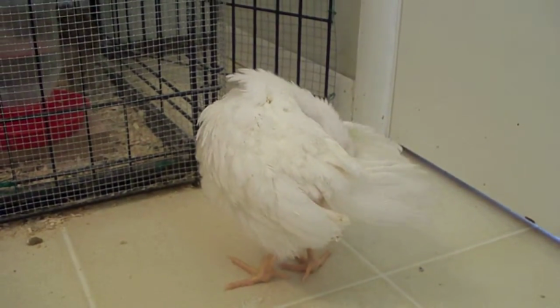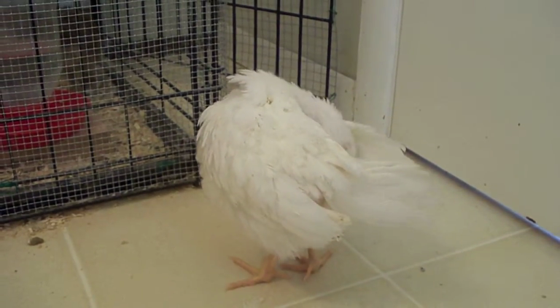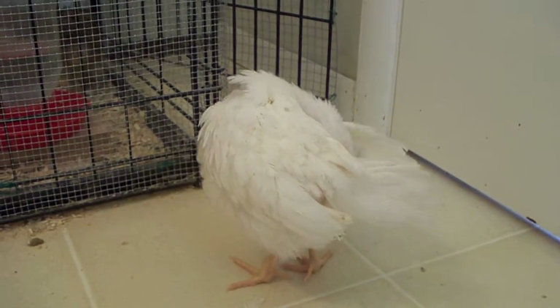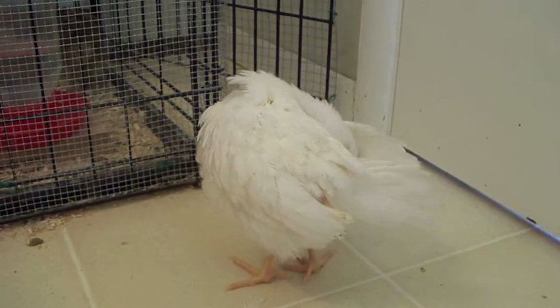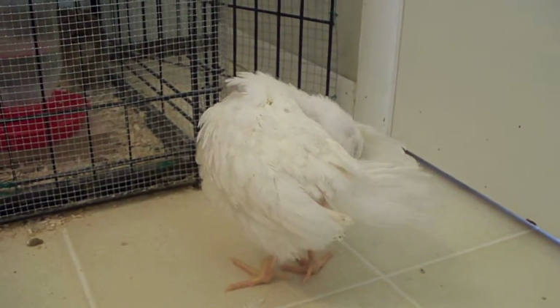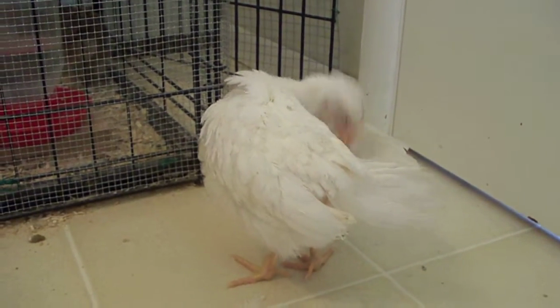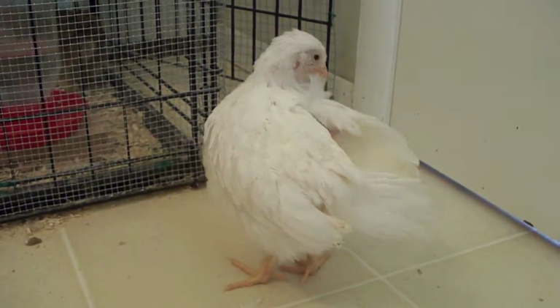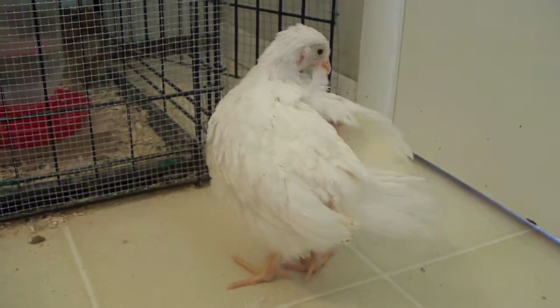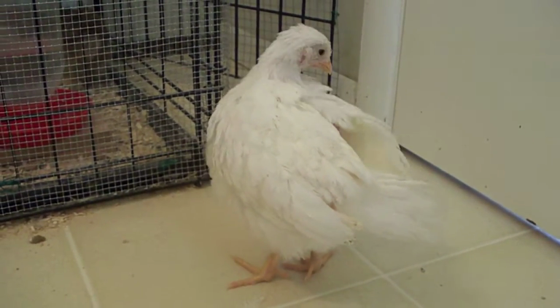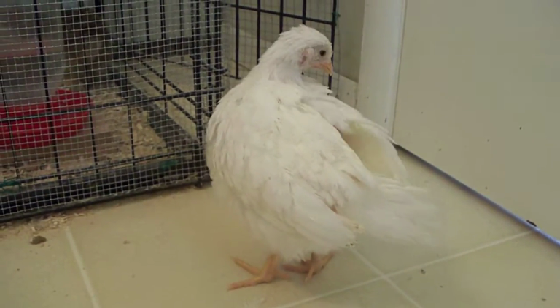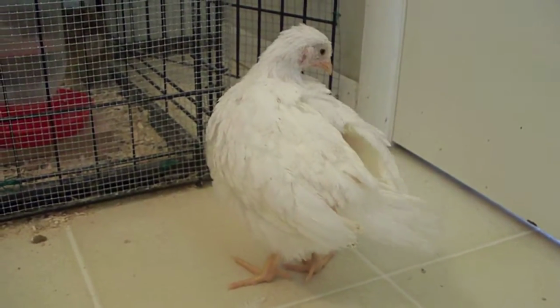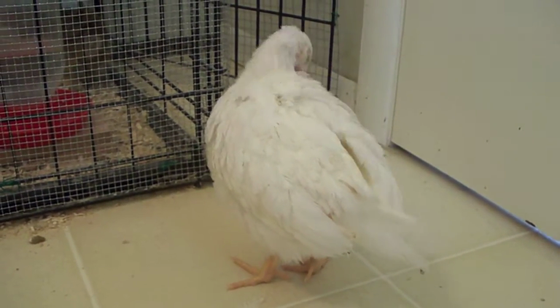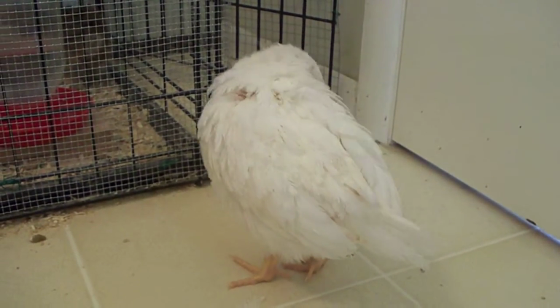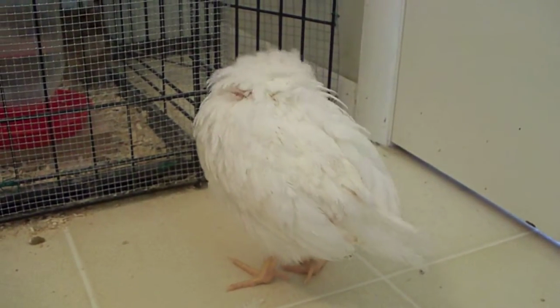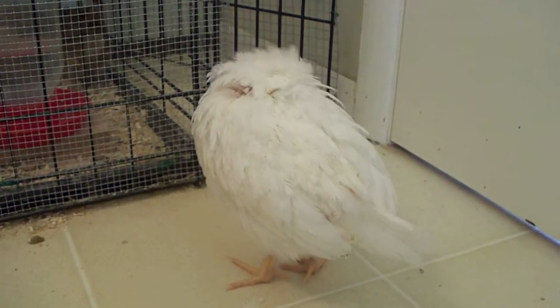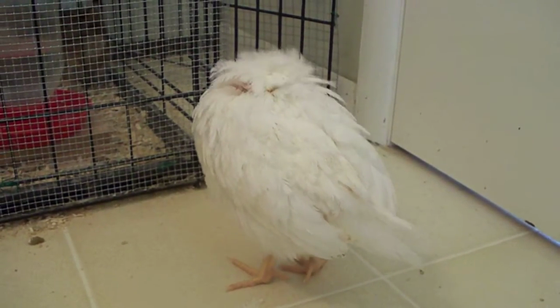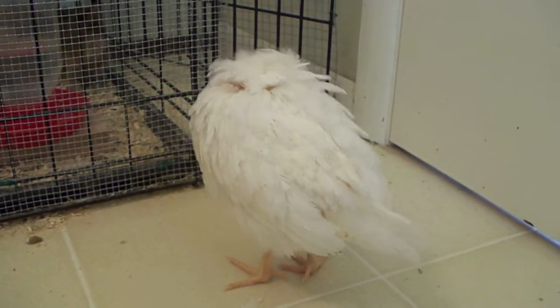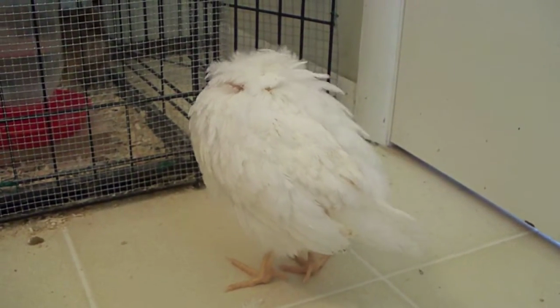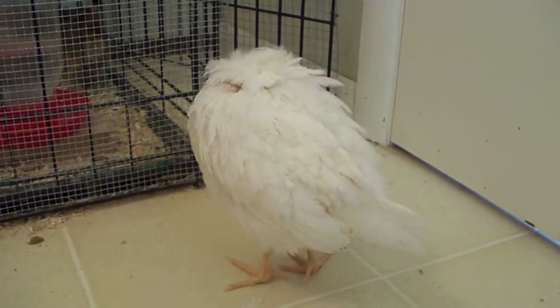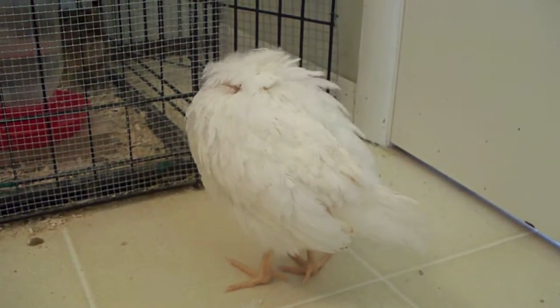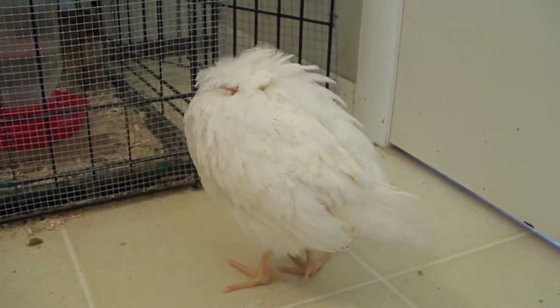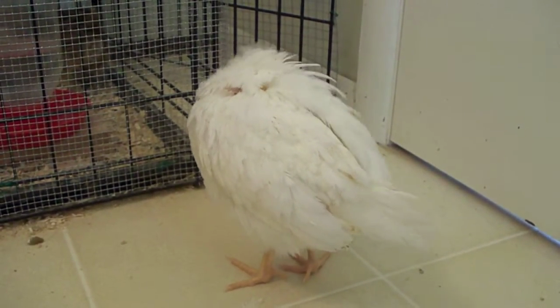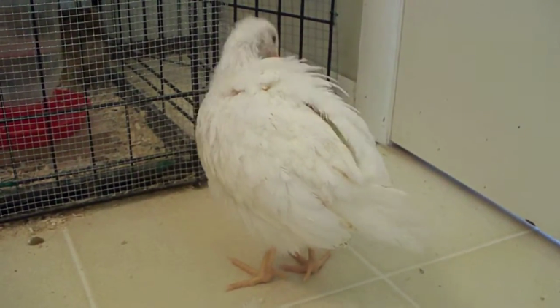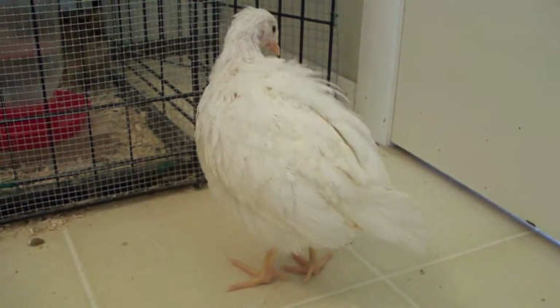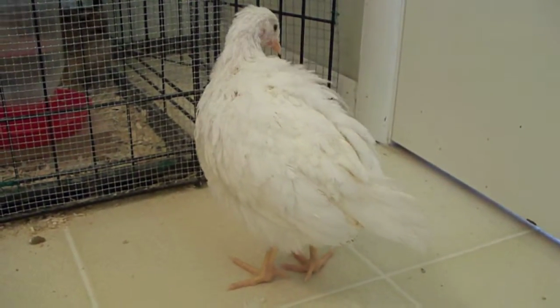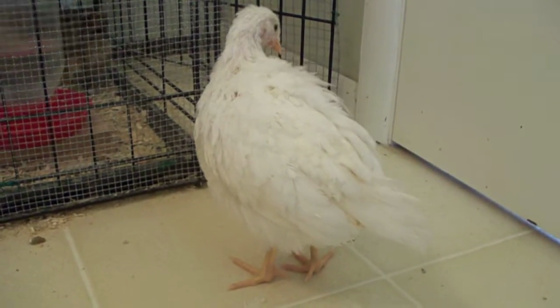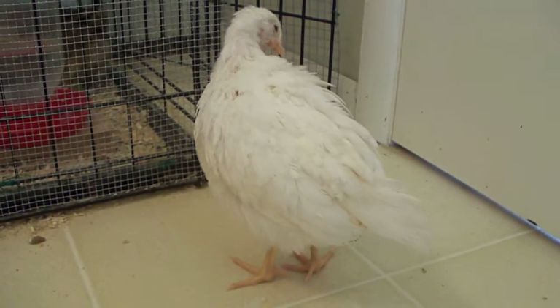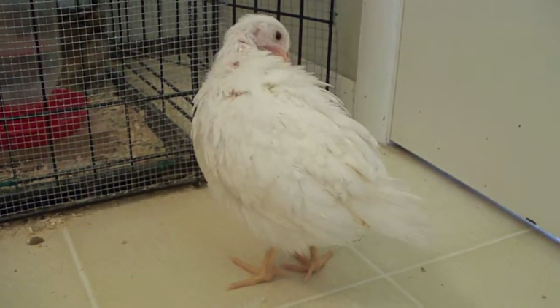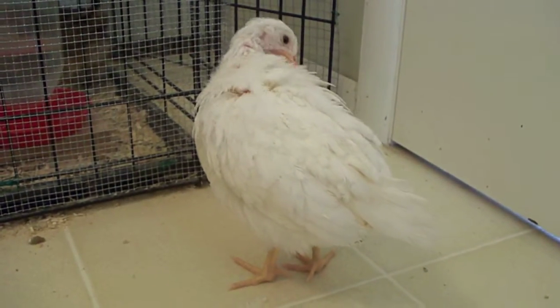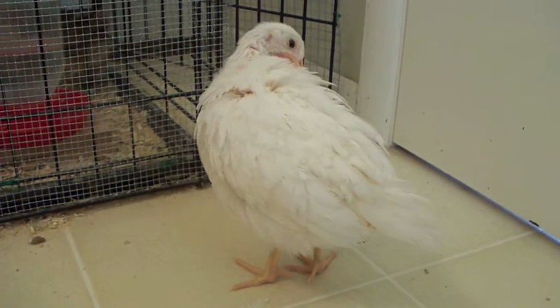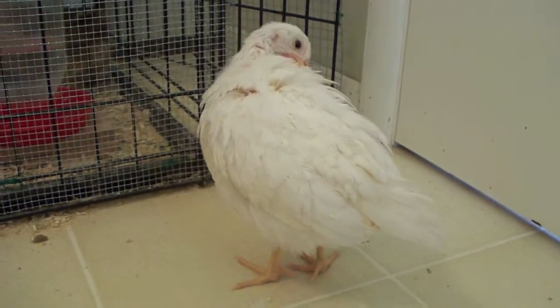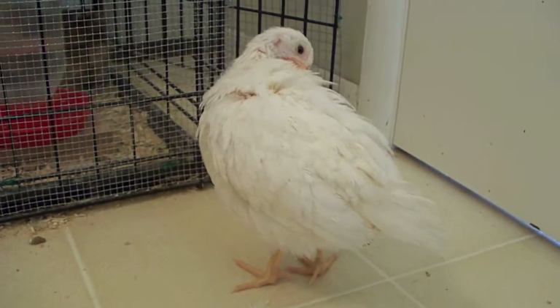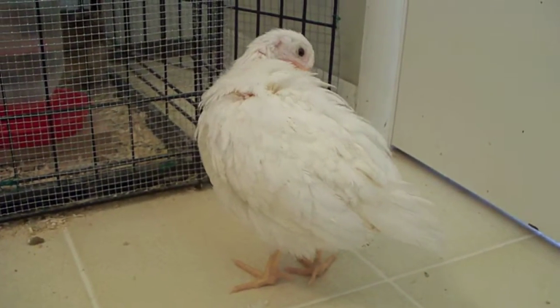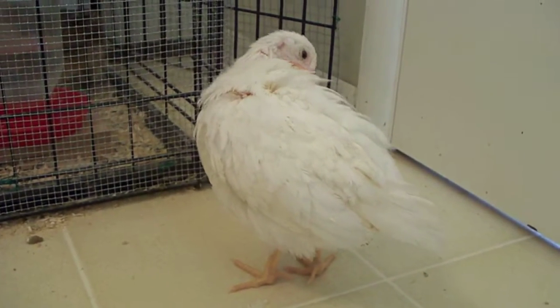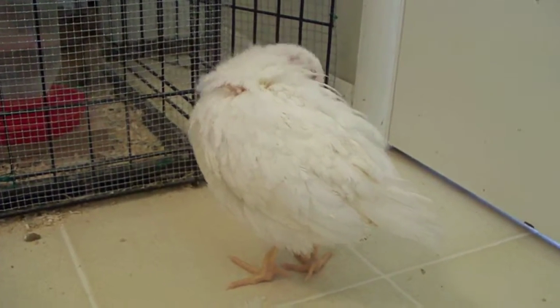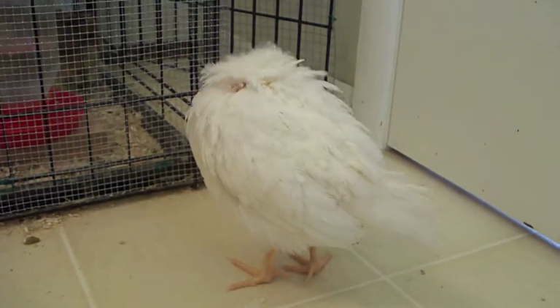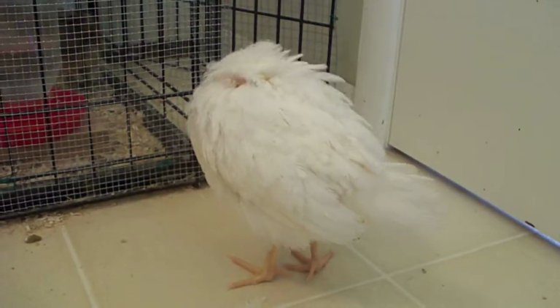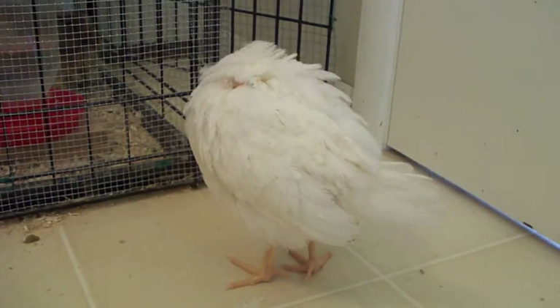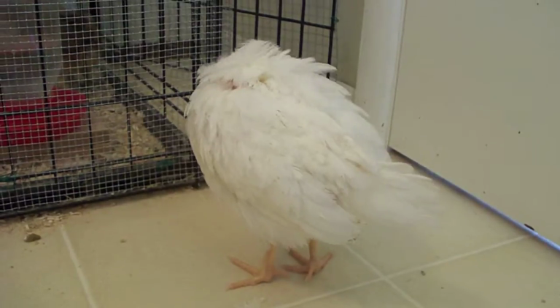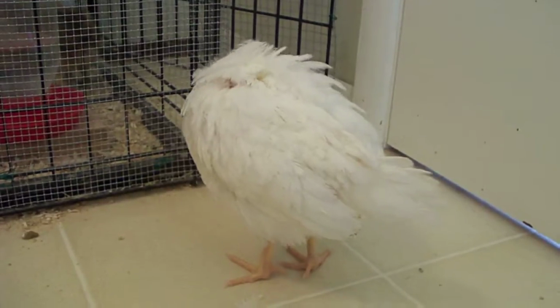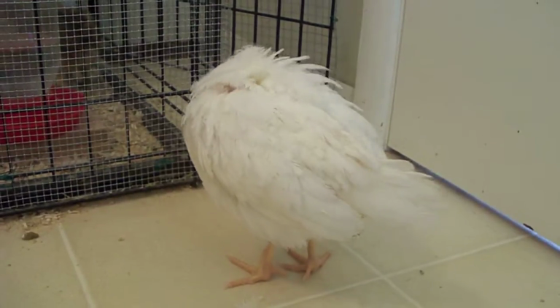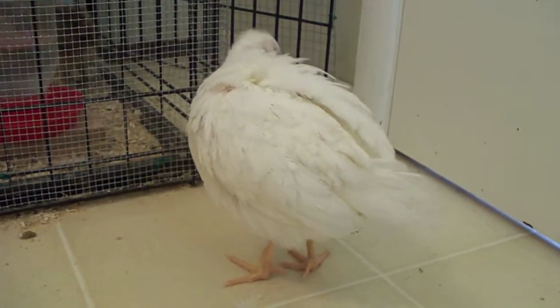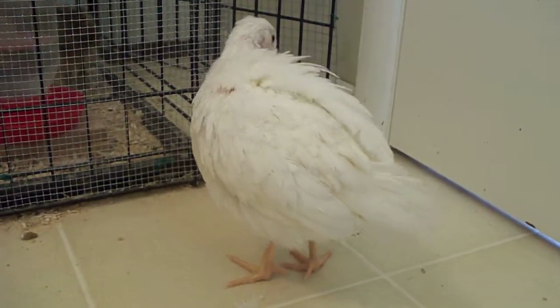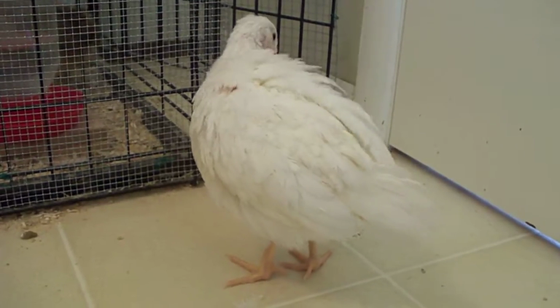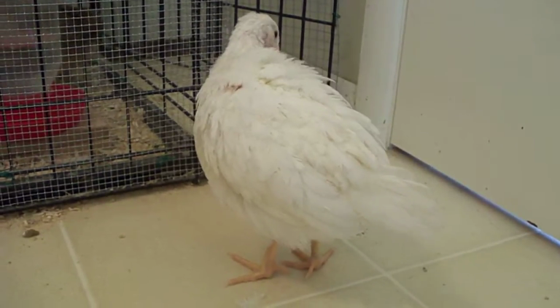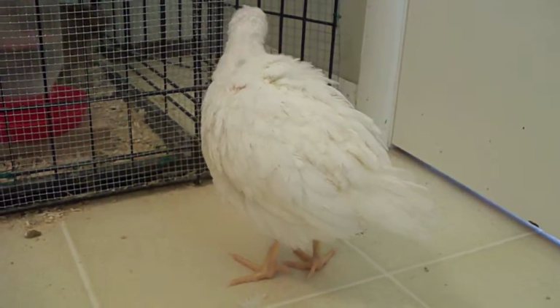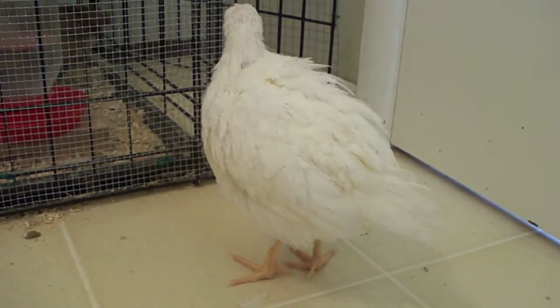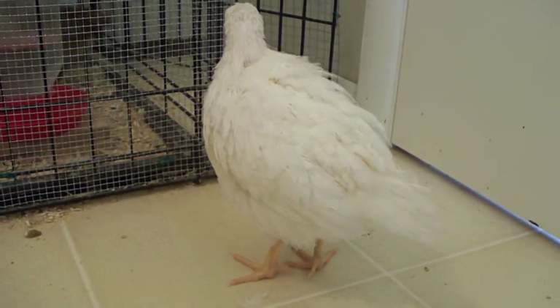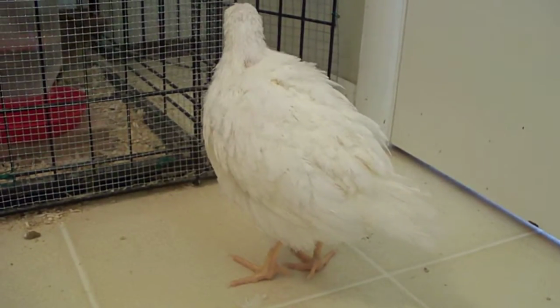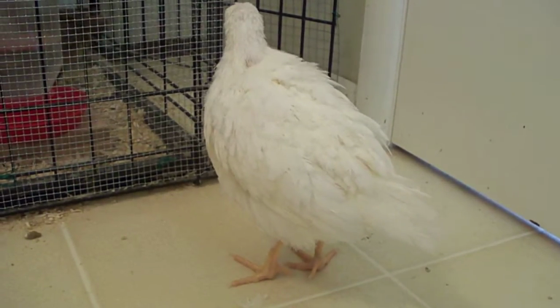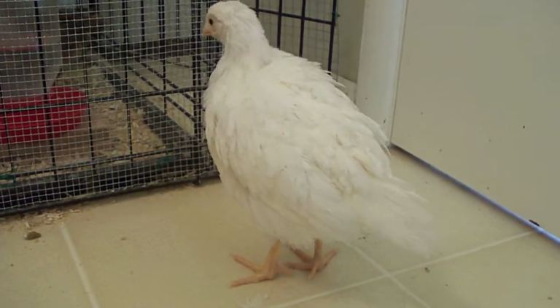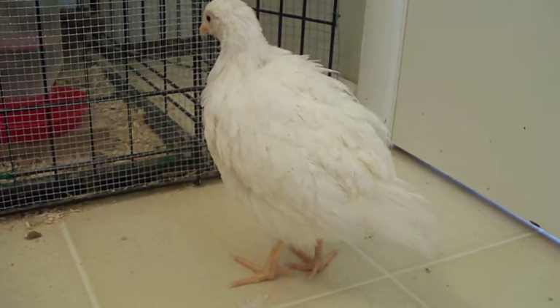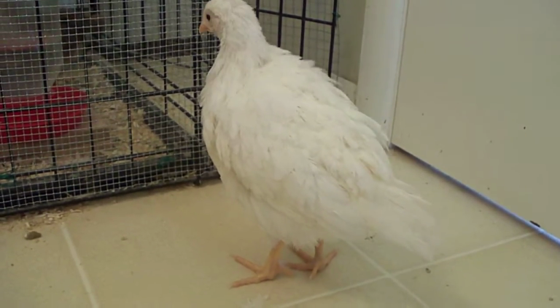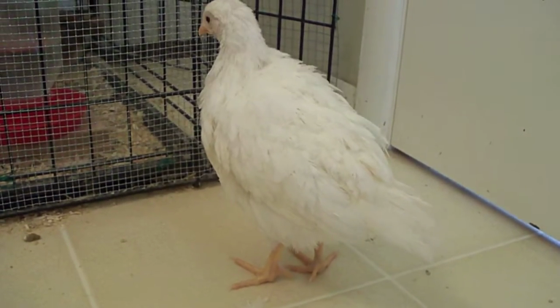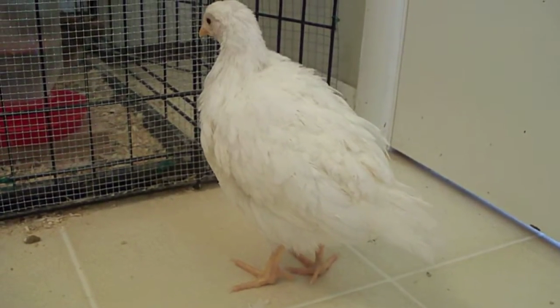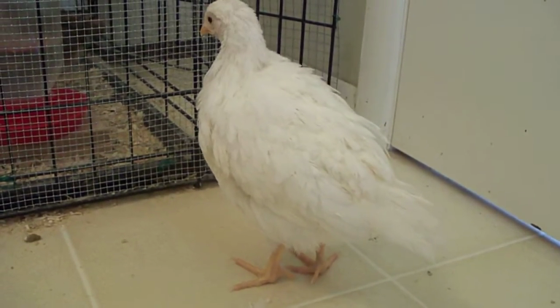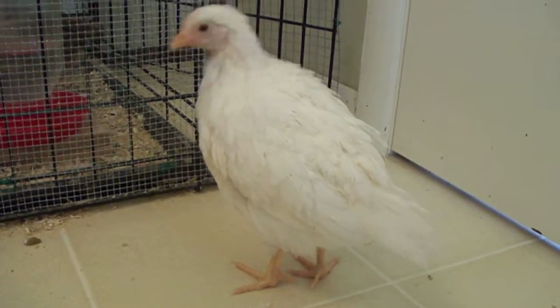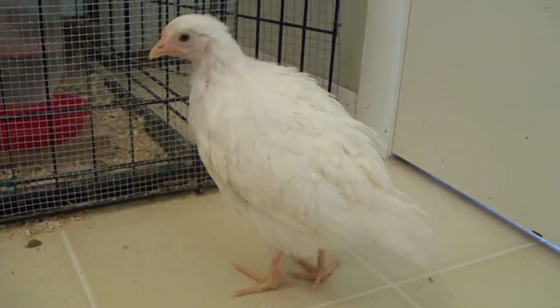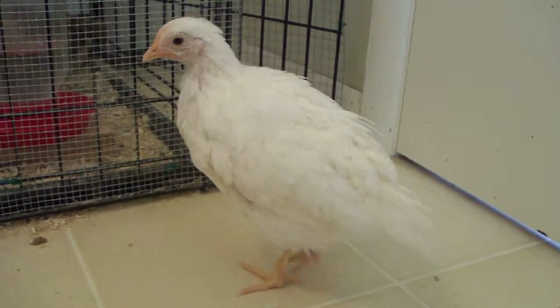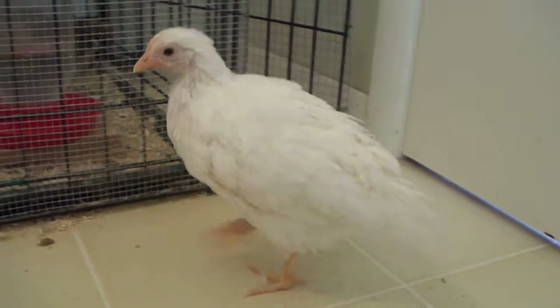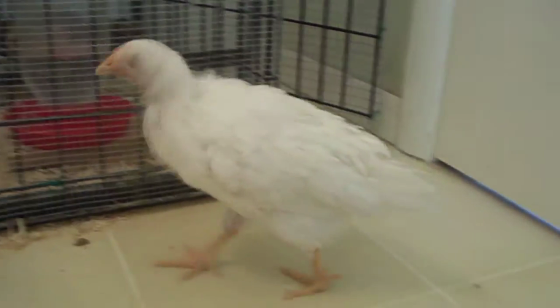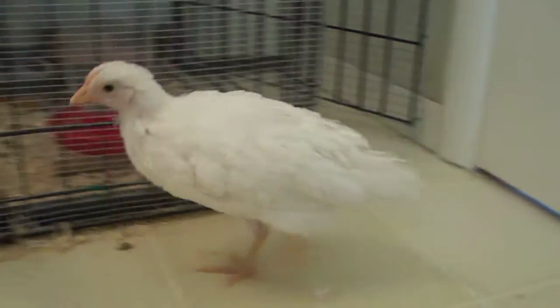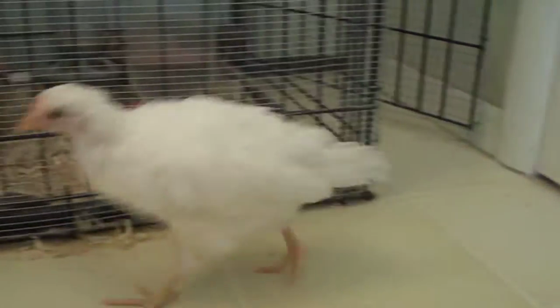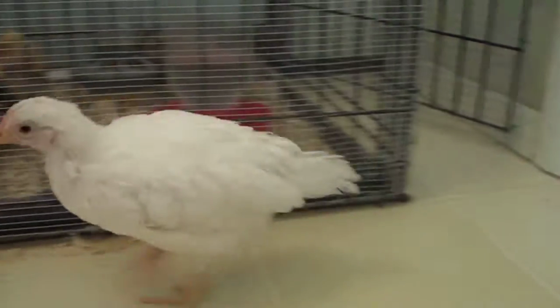Joey is just standing here preening right now. She does have a lot of her feathers.